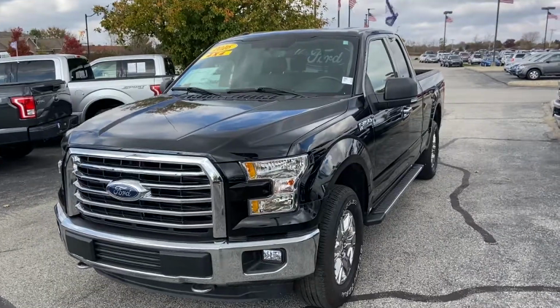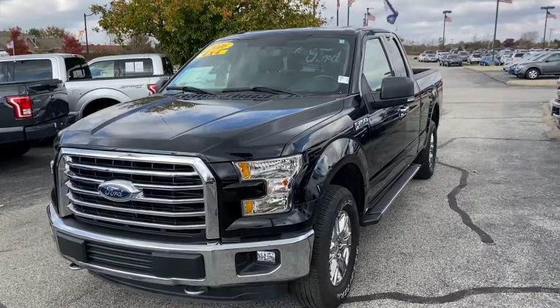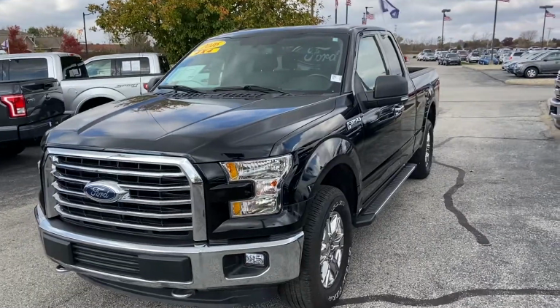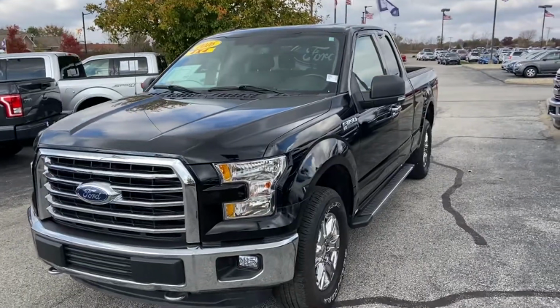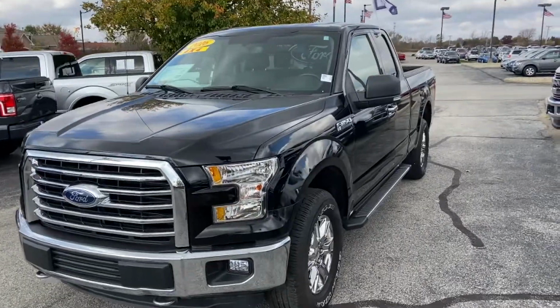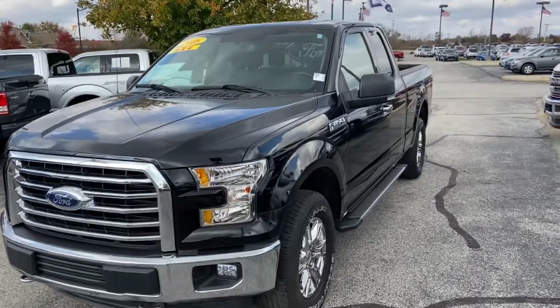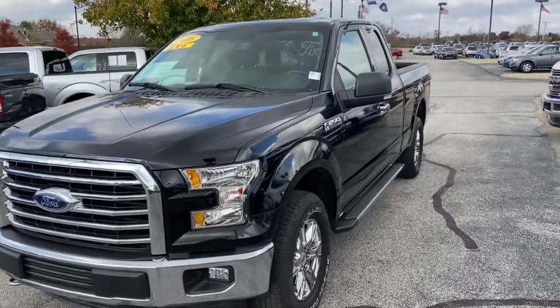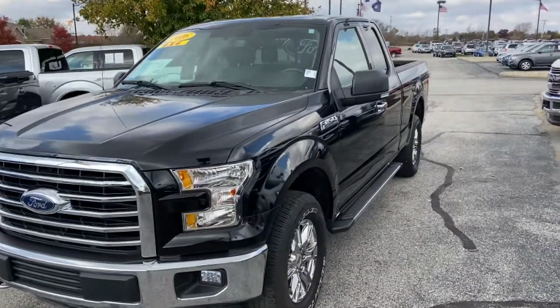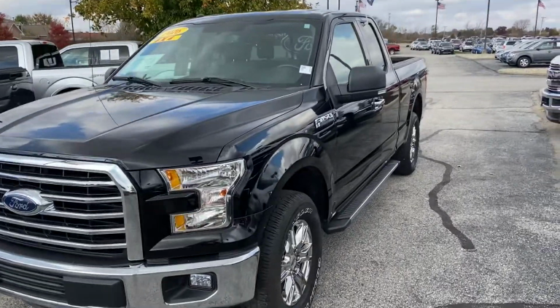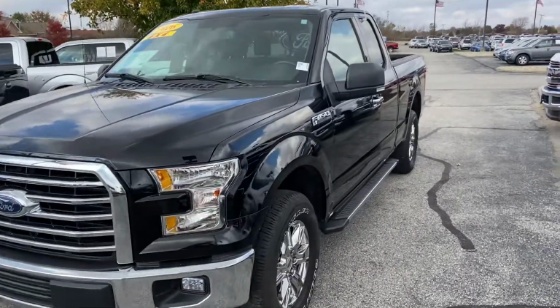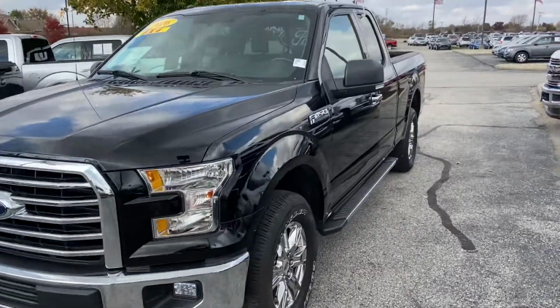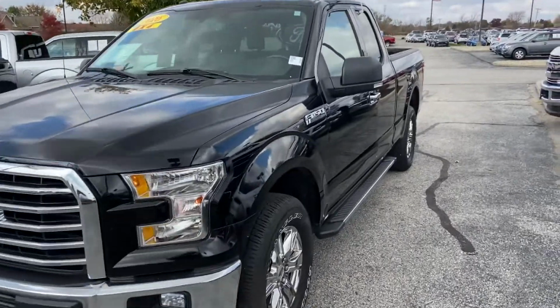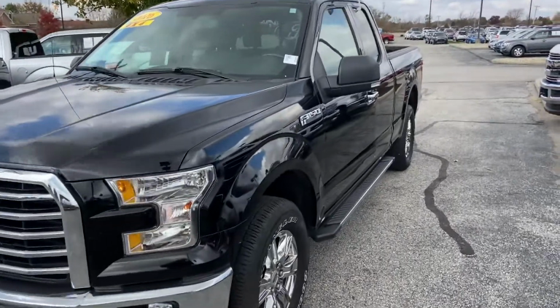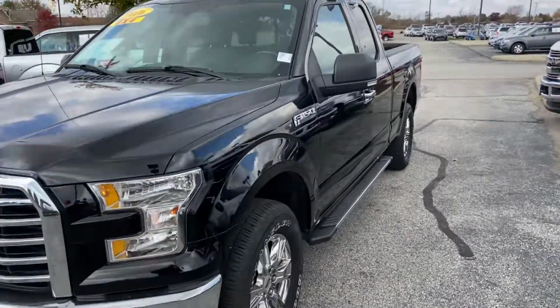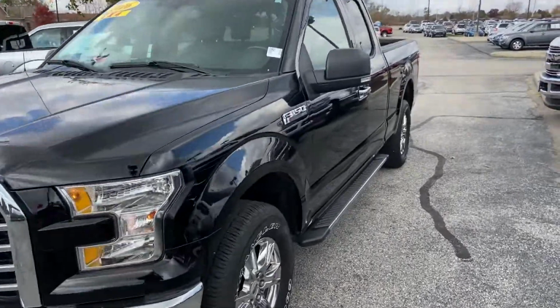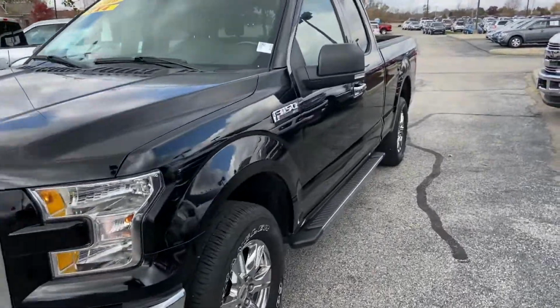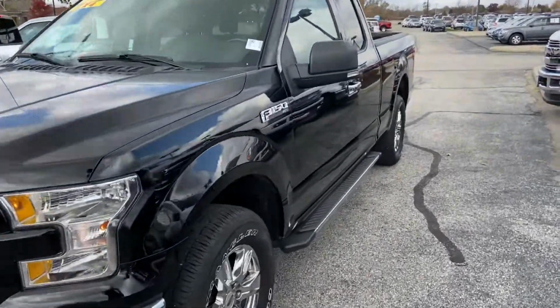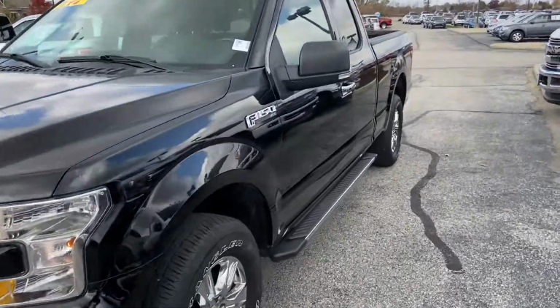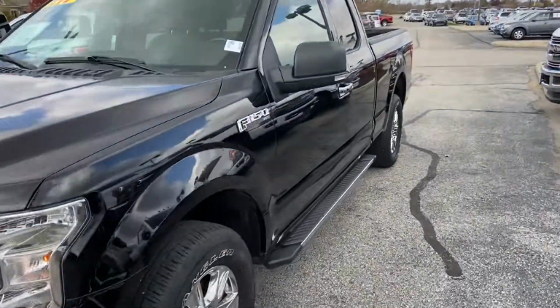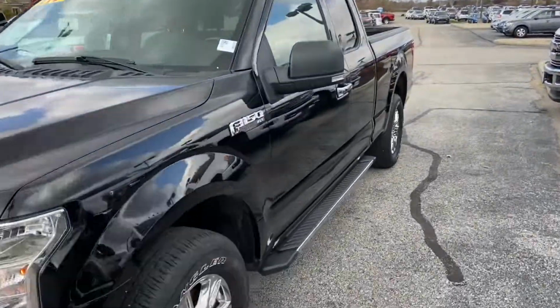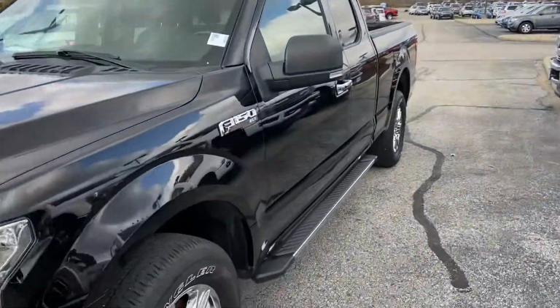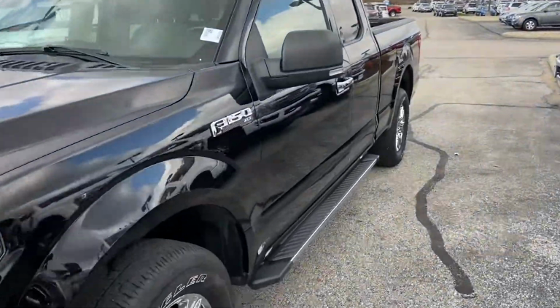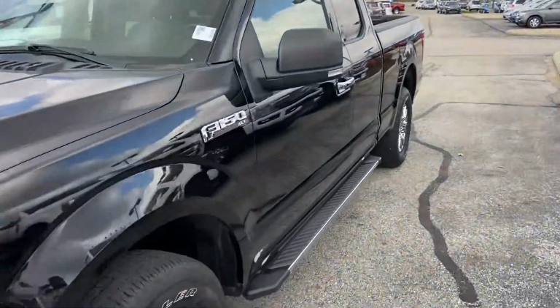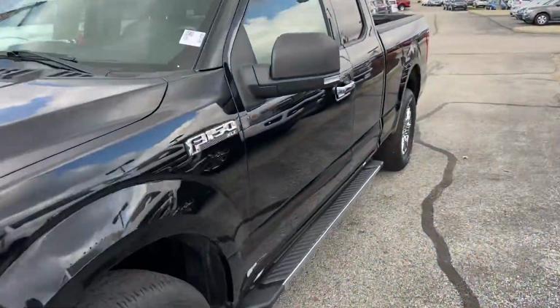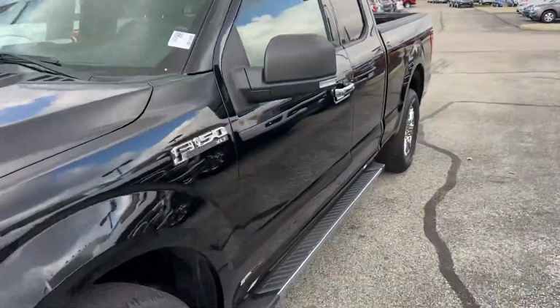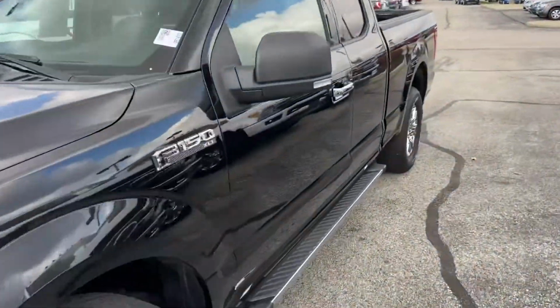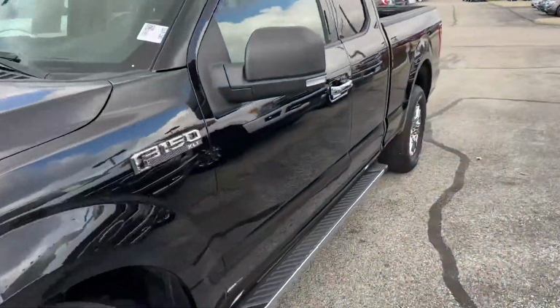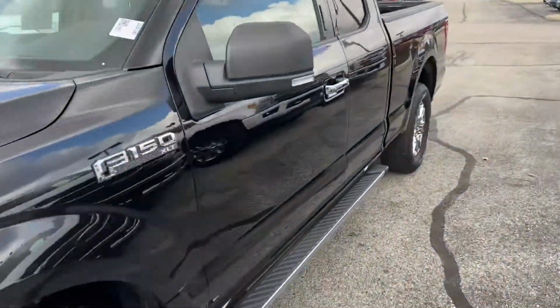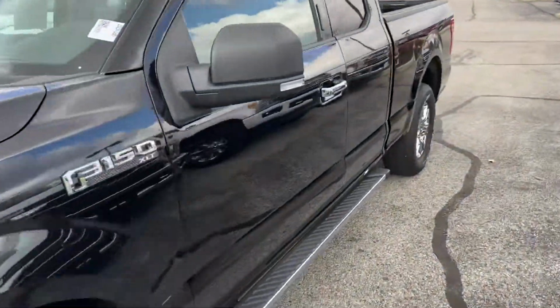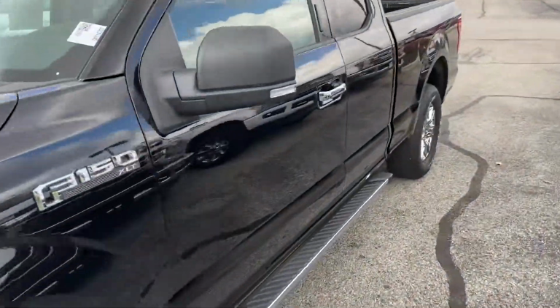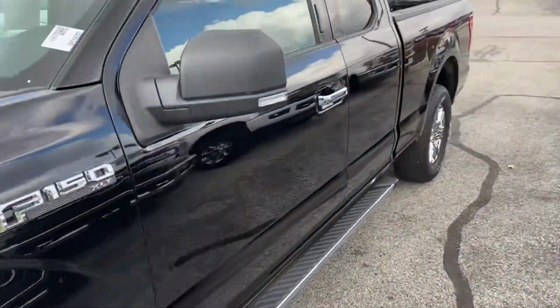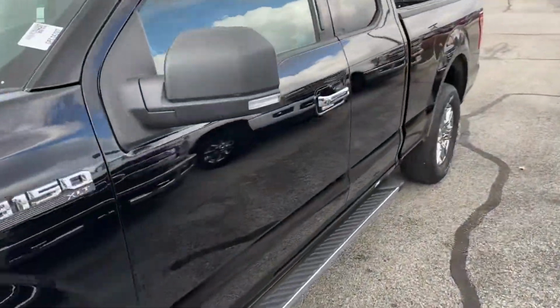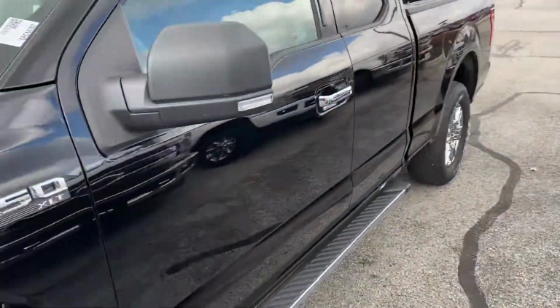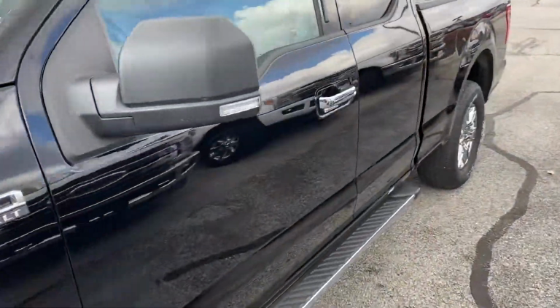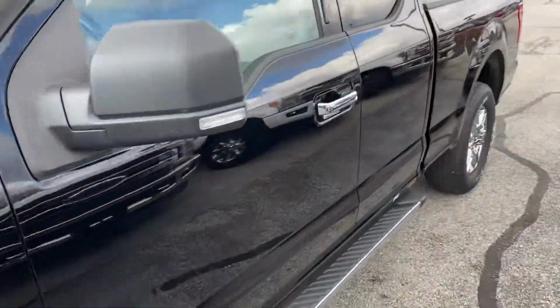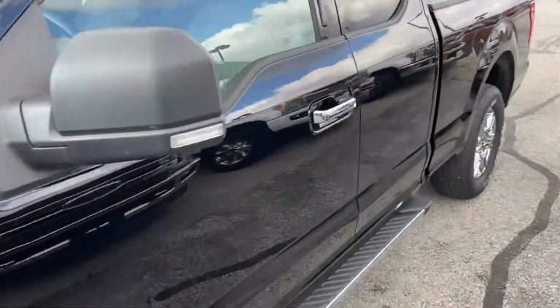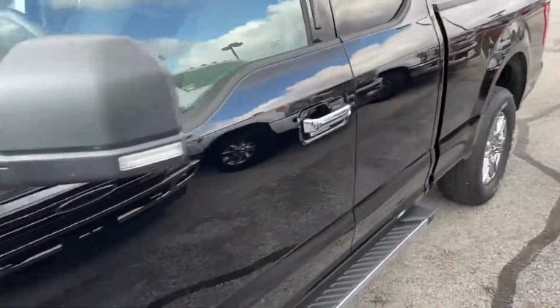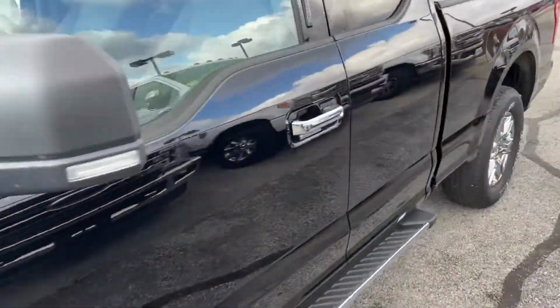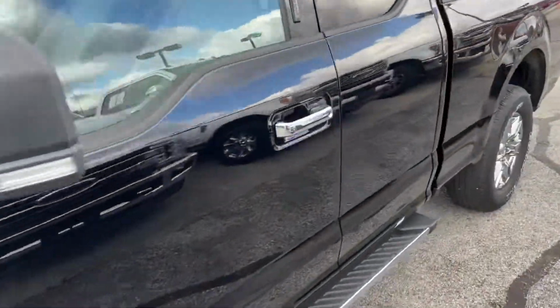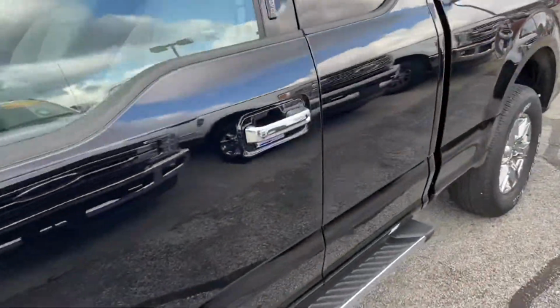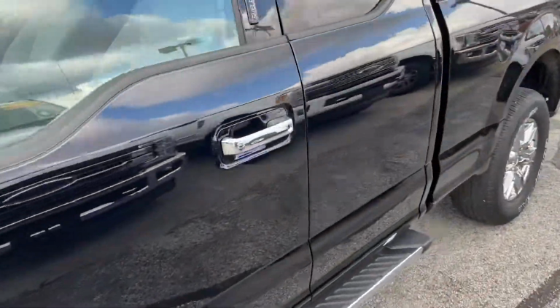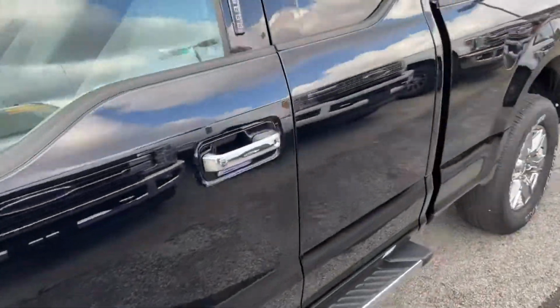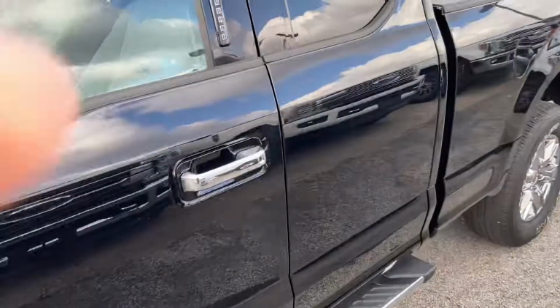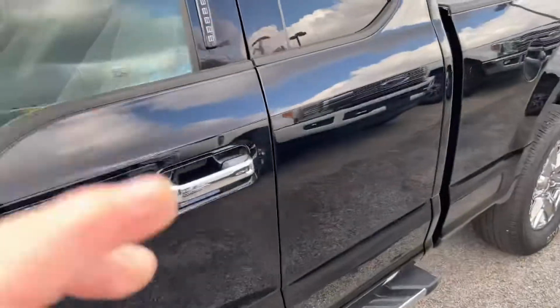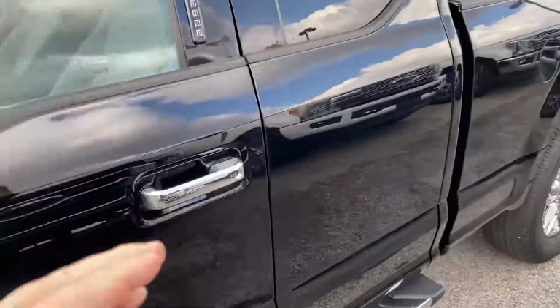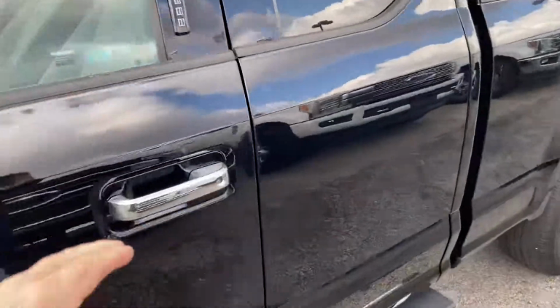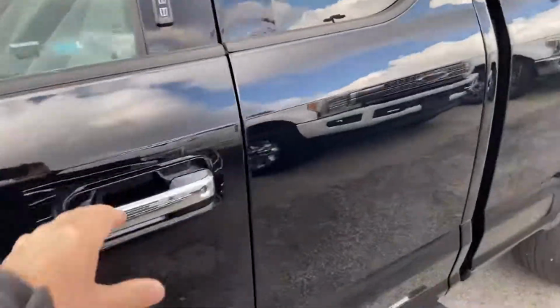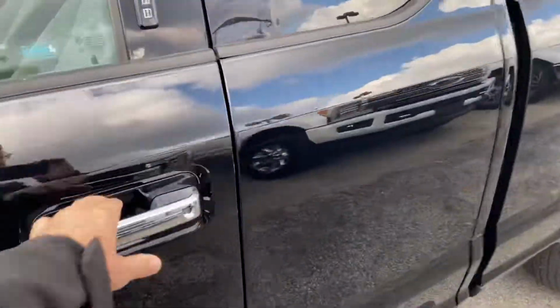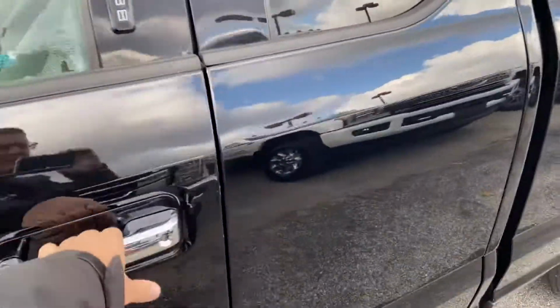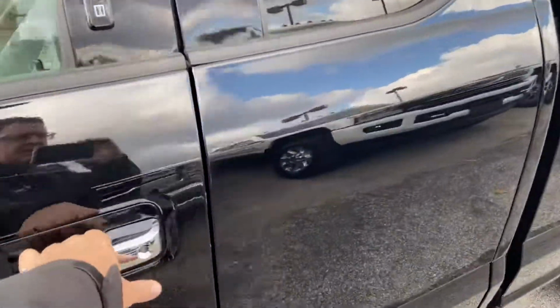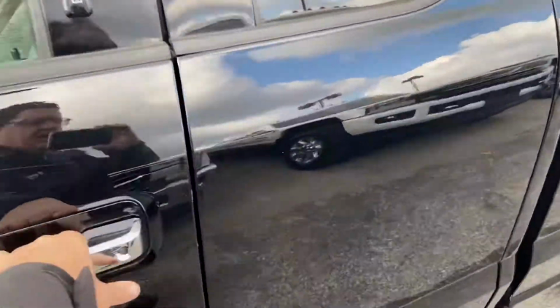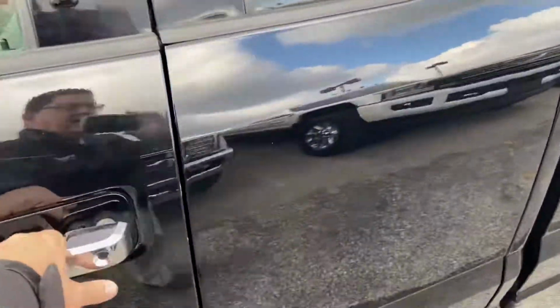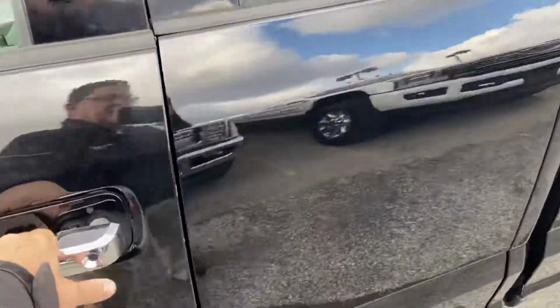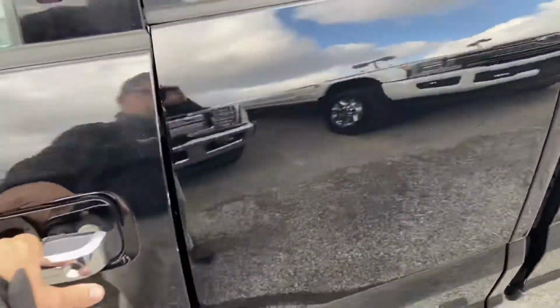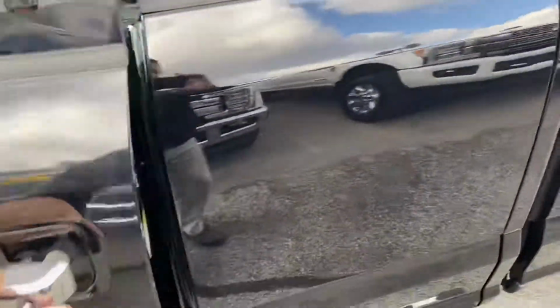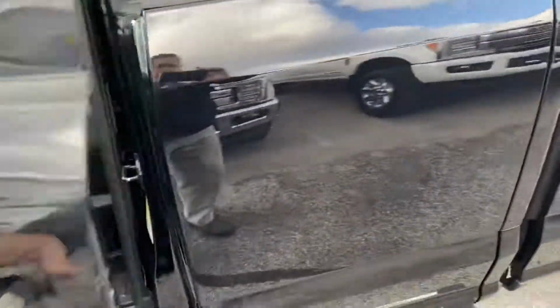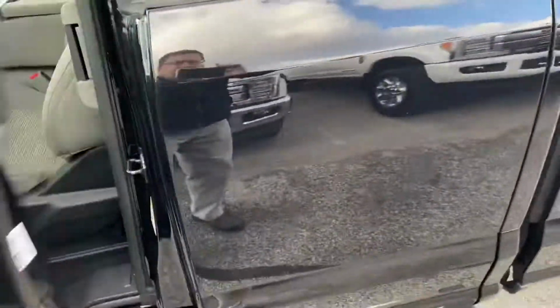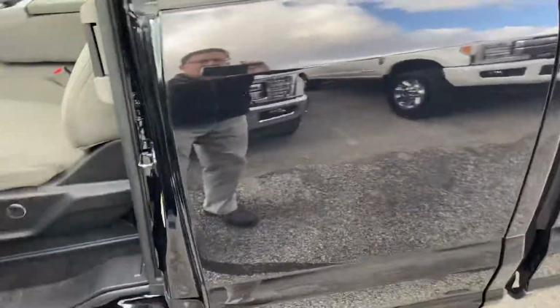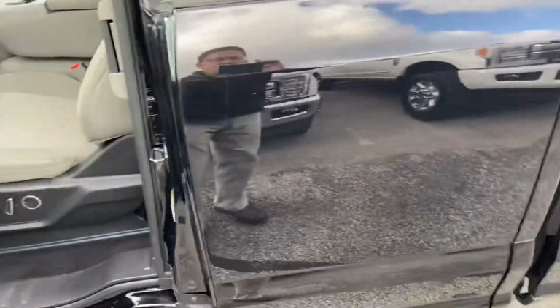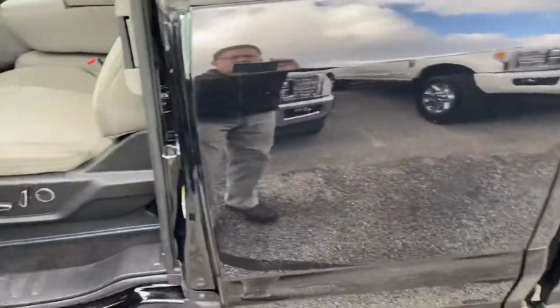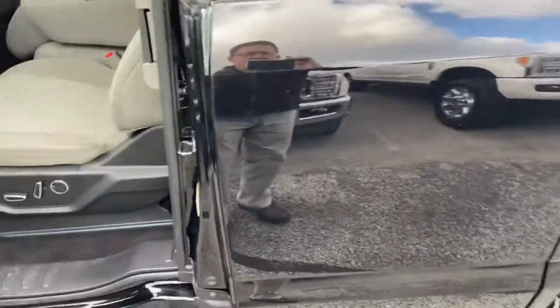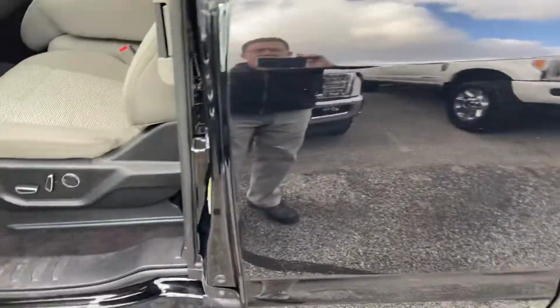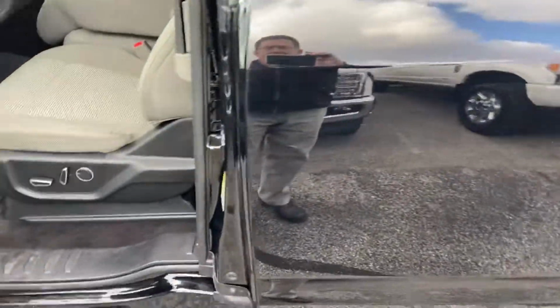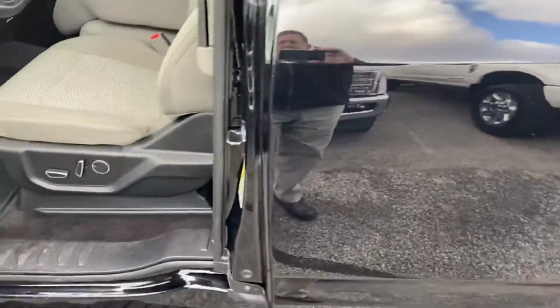This is Steve Angle with Bill Estes Ford. This is a 2016 Ford F-150 XLT extended cab.